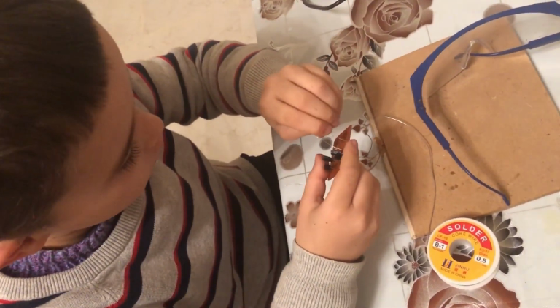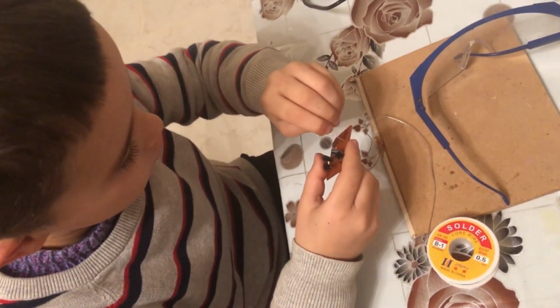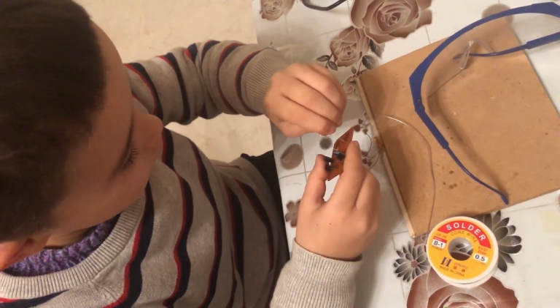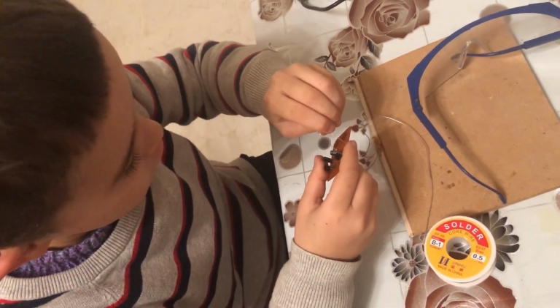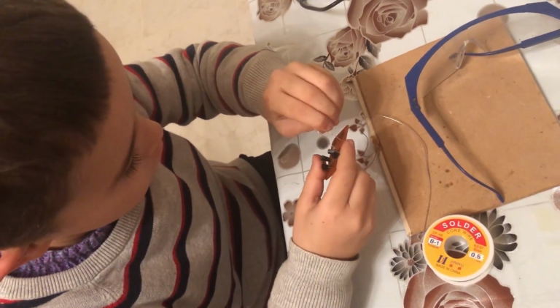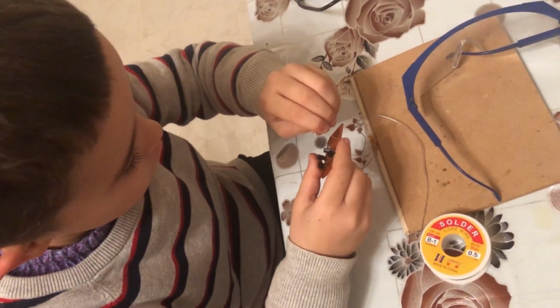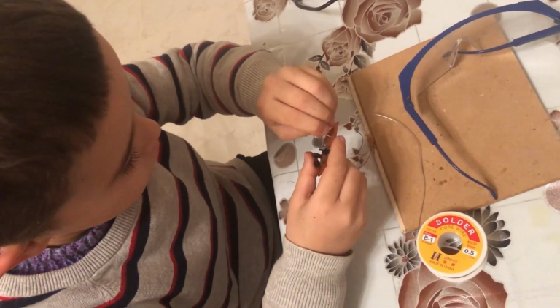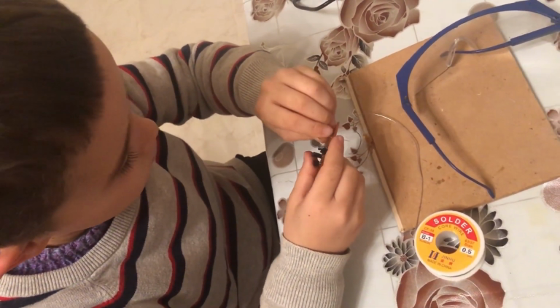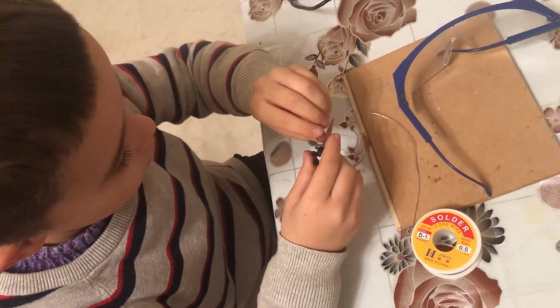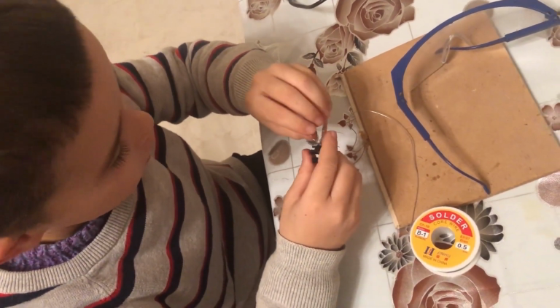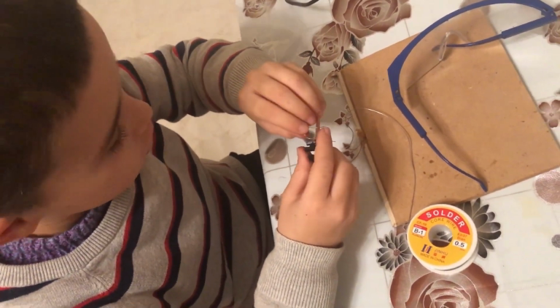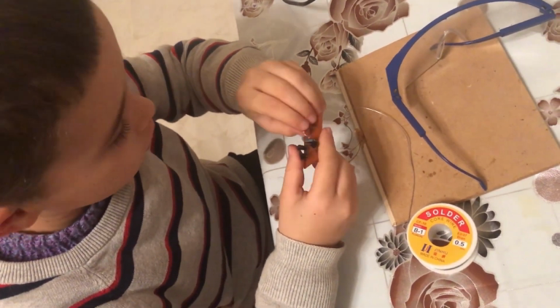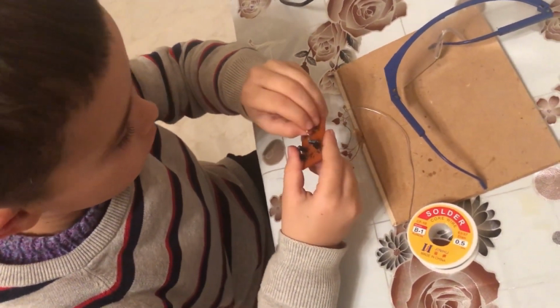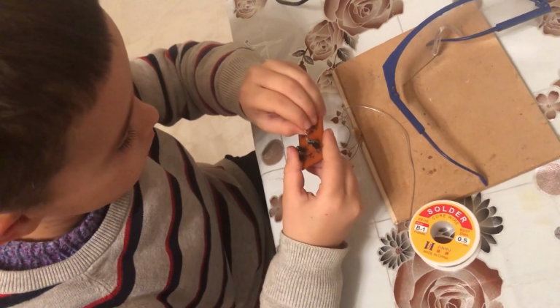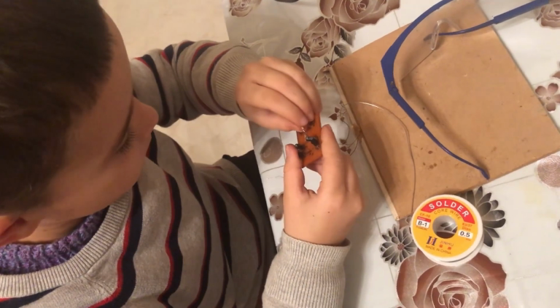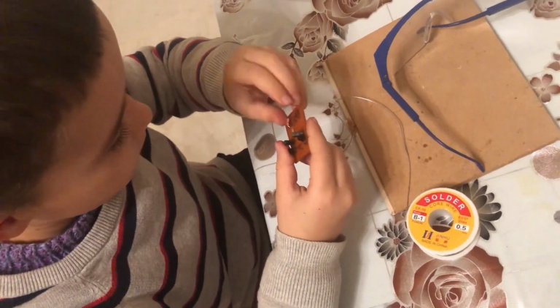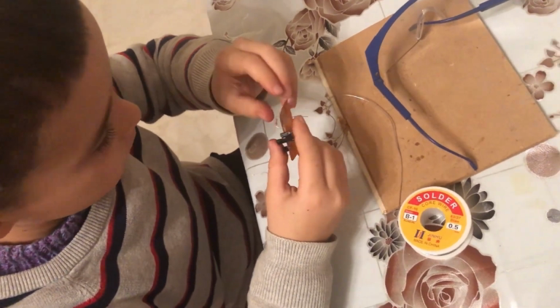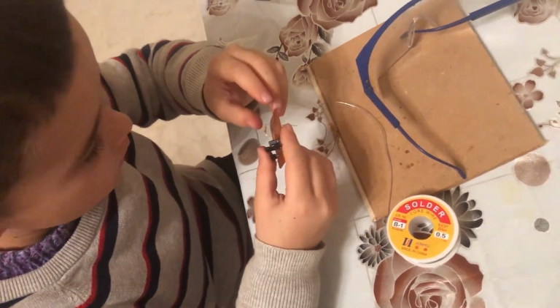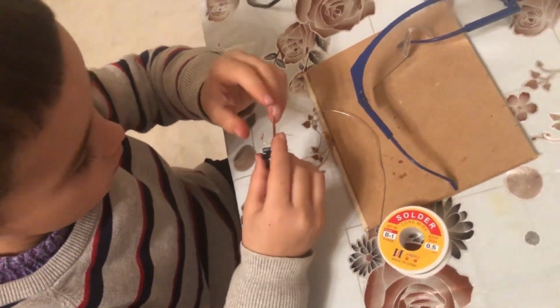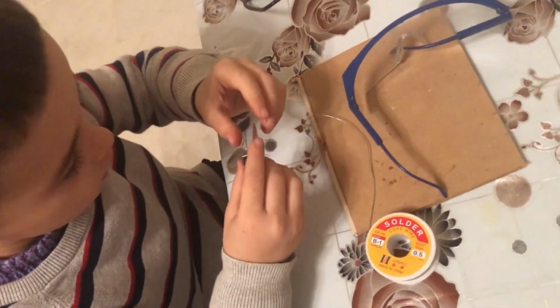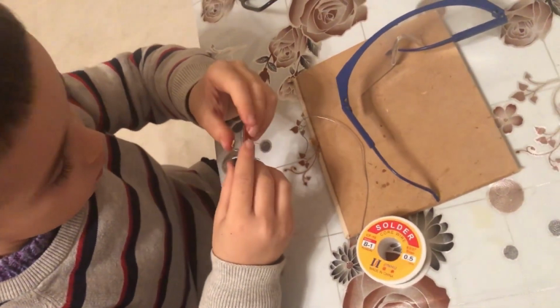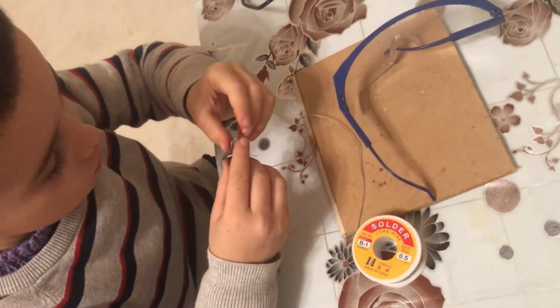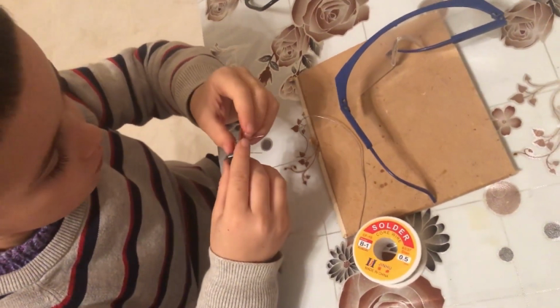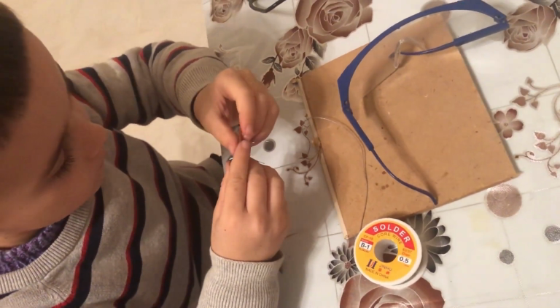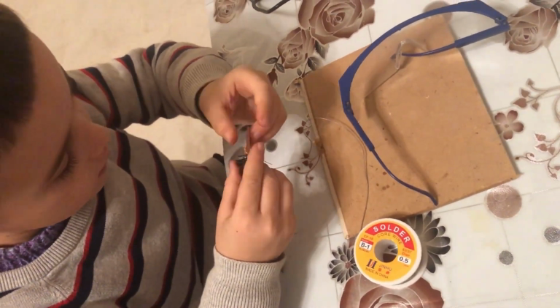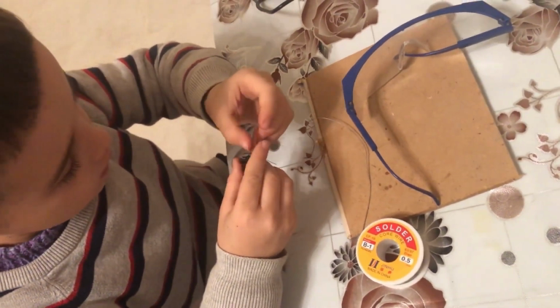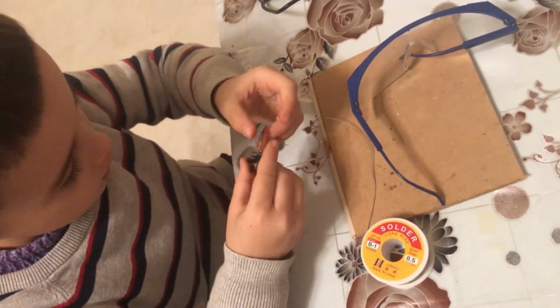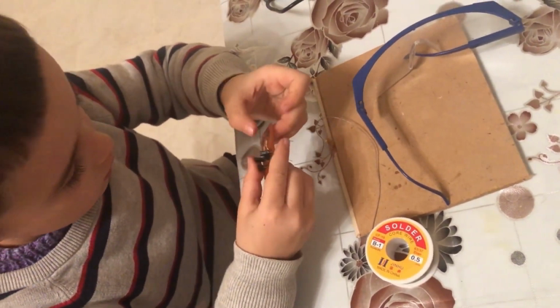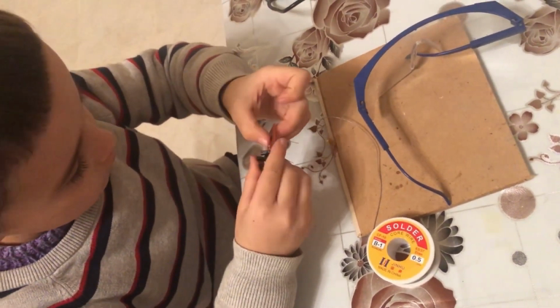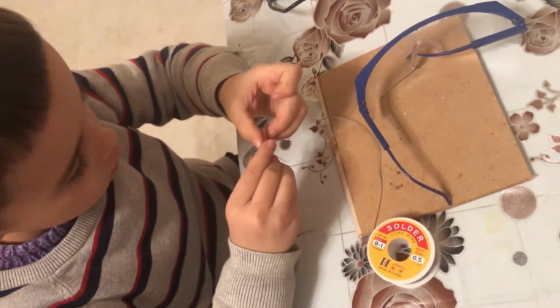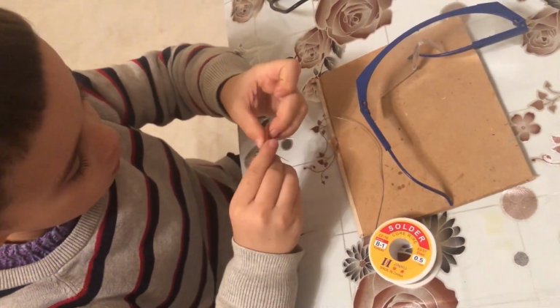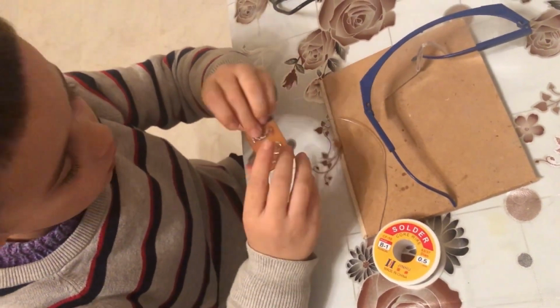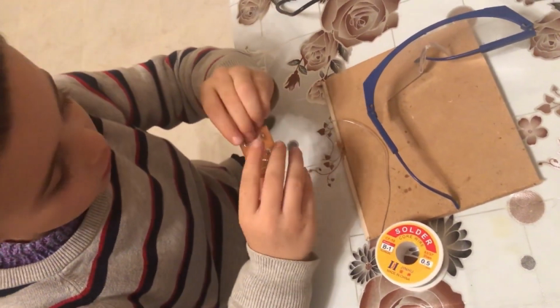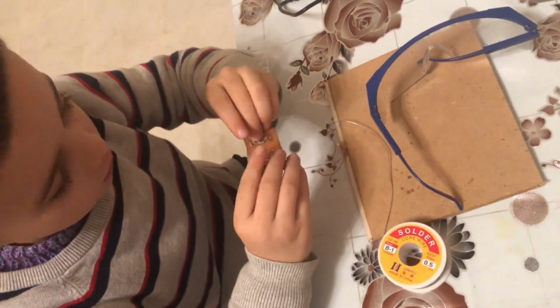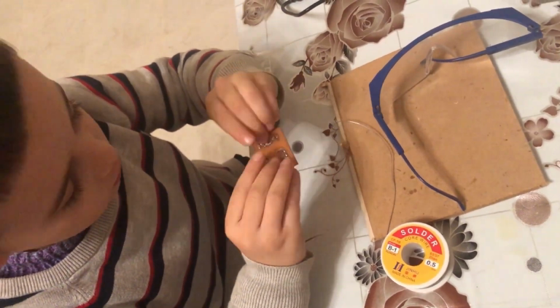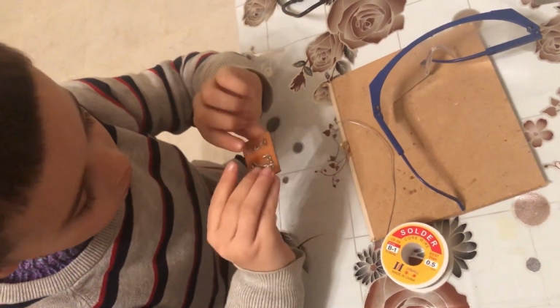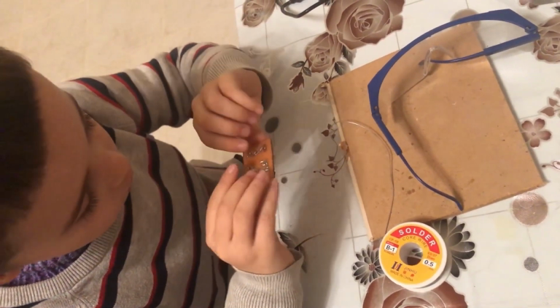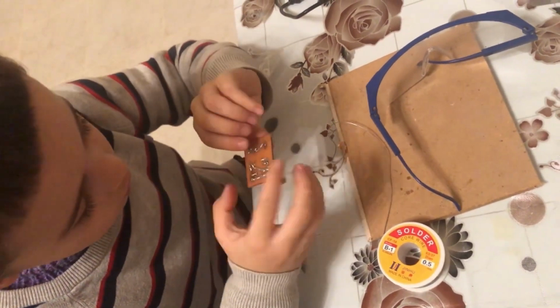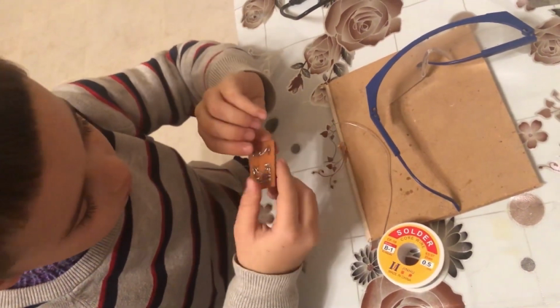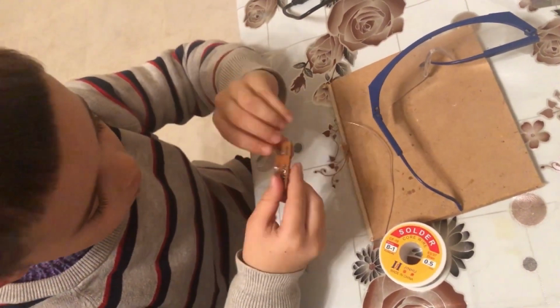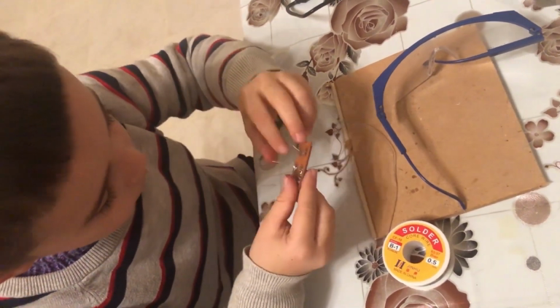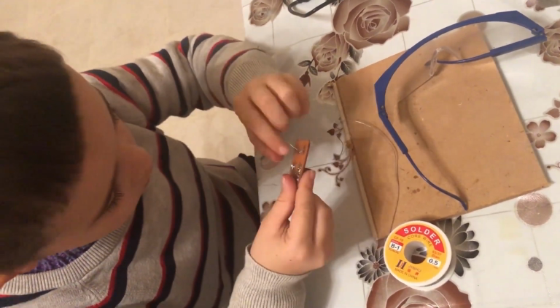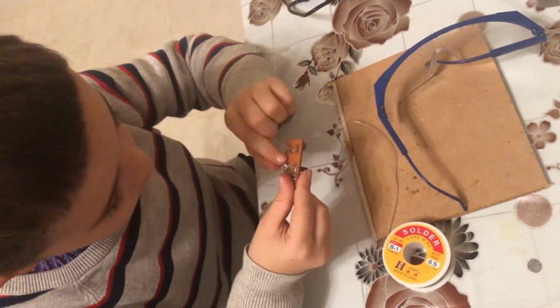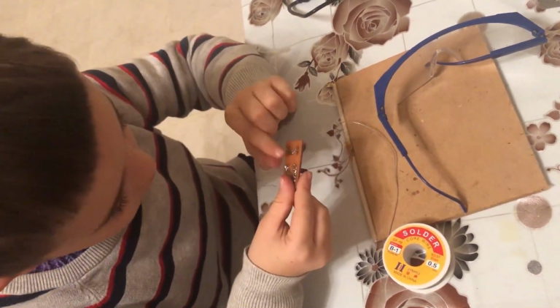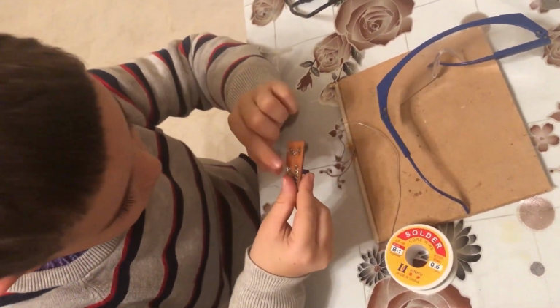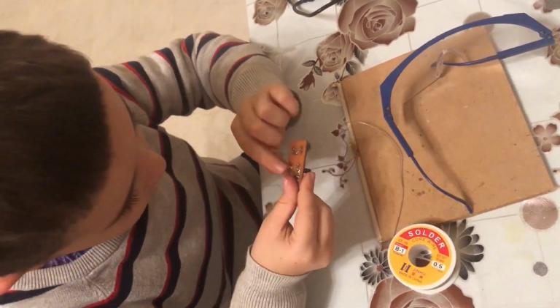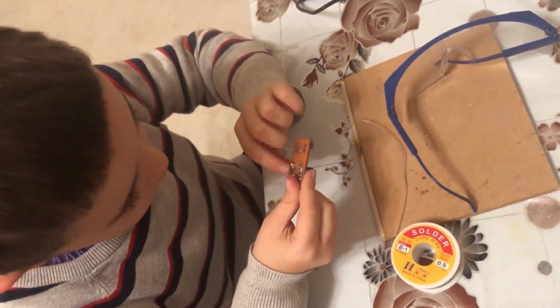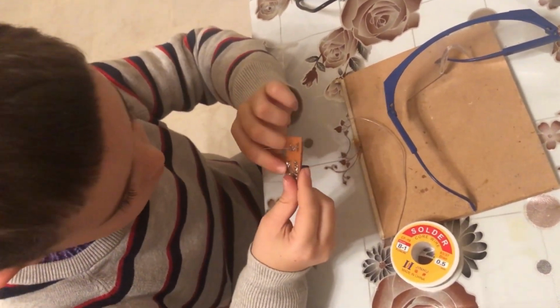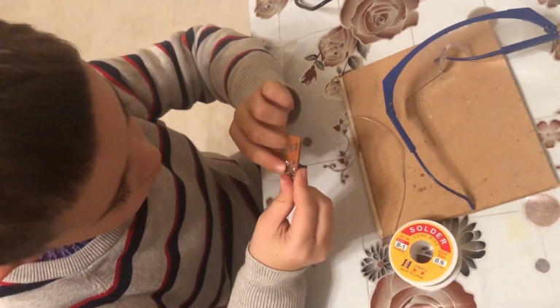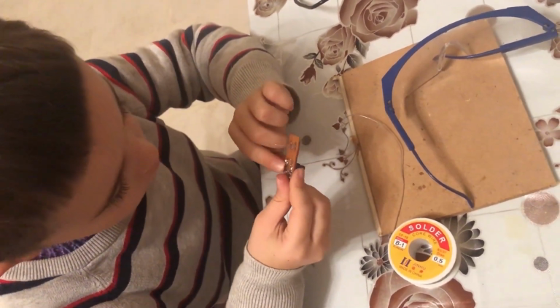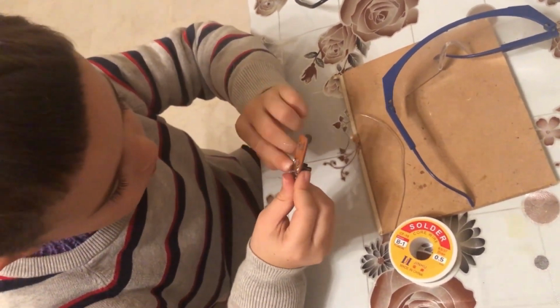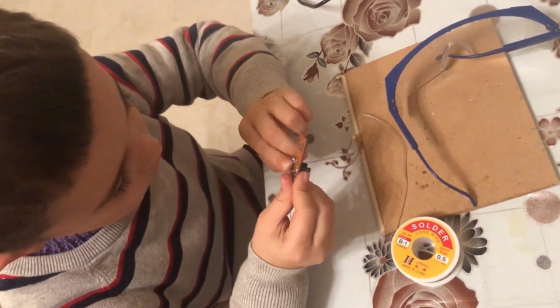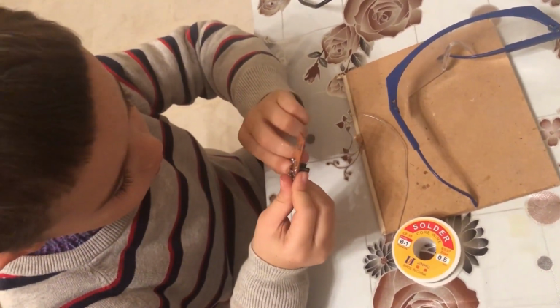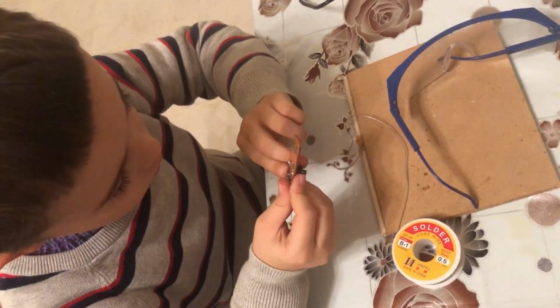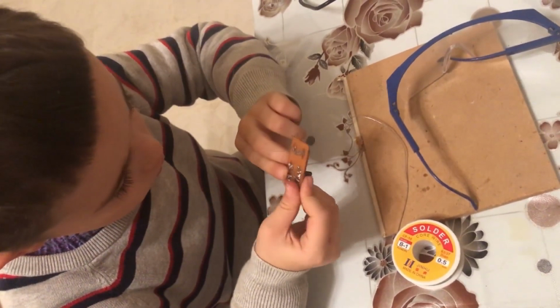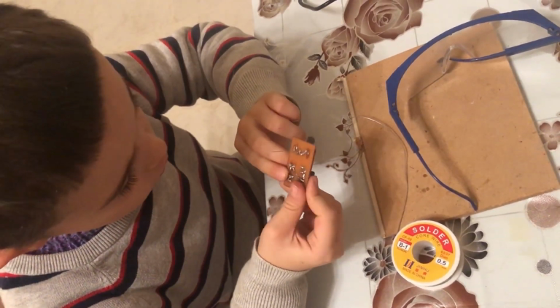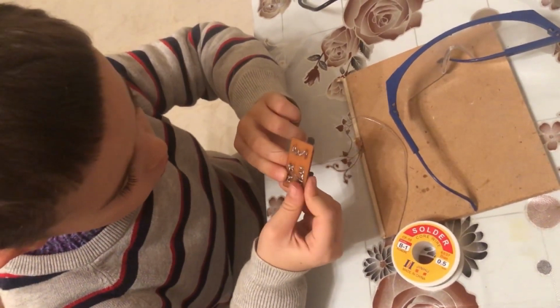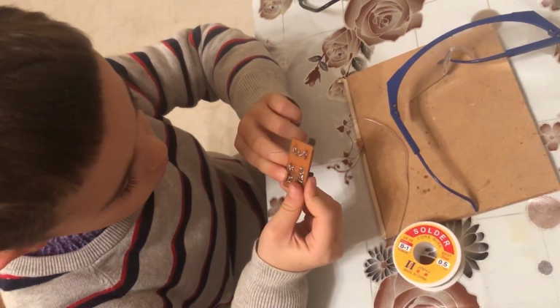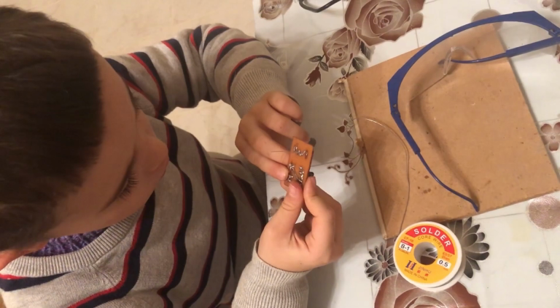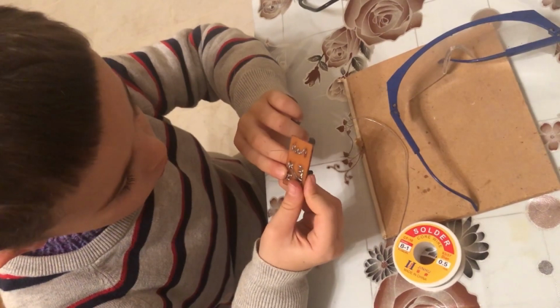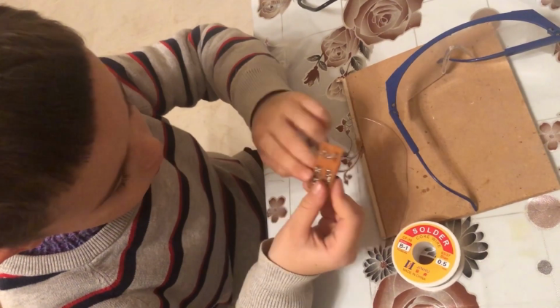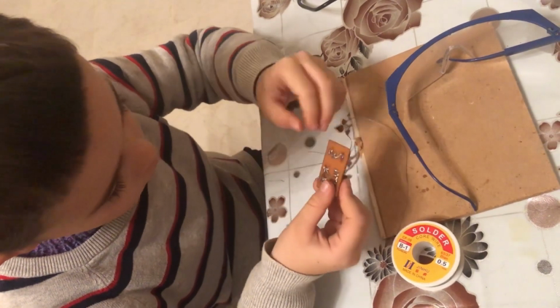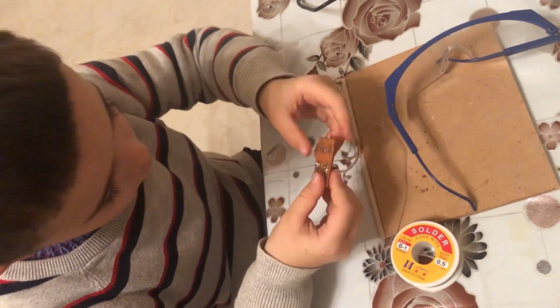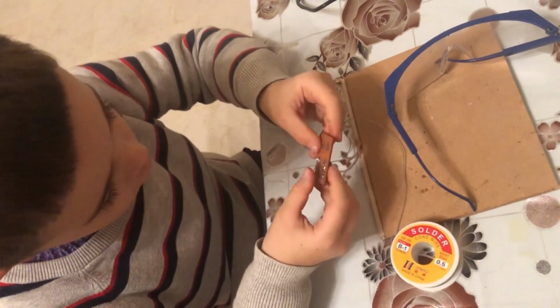The resistor will be shorter. Right here — press and it fits into the other two holes. You've got to know how to help.